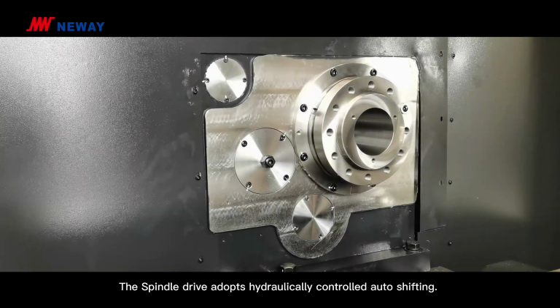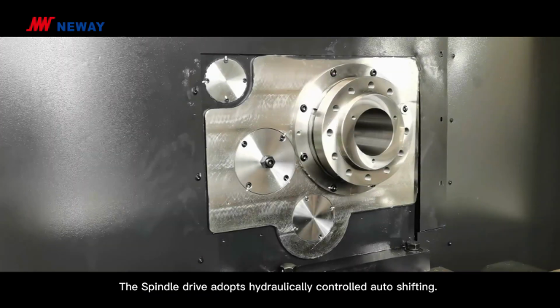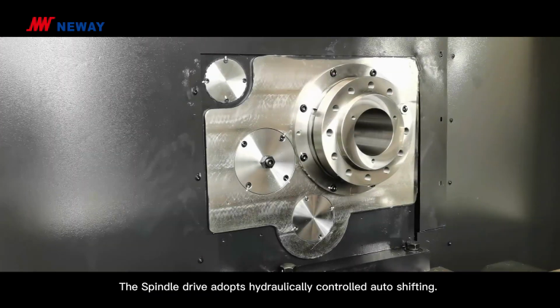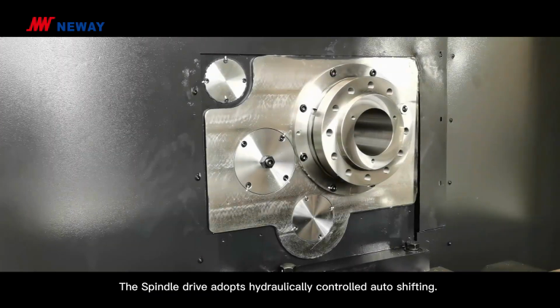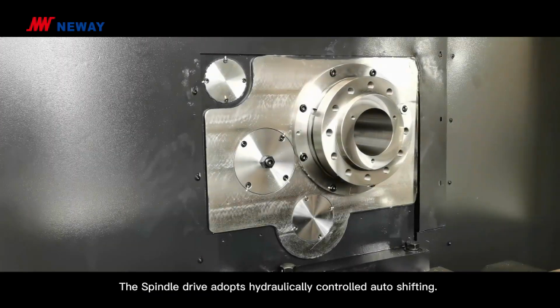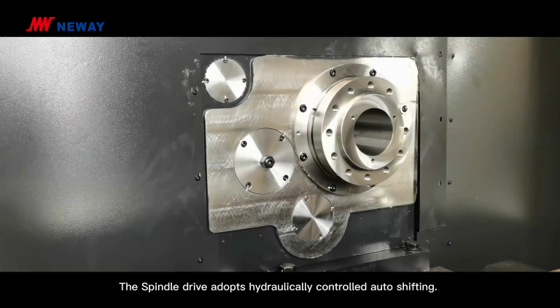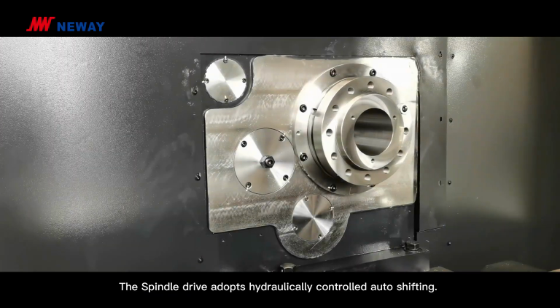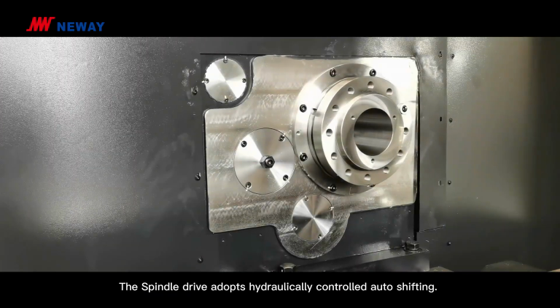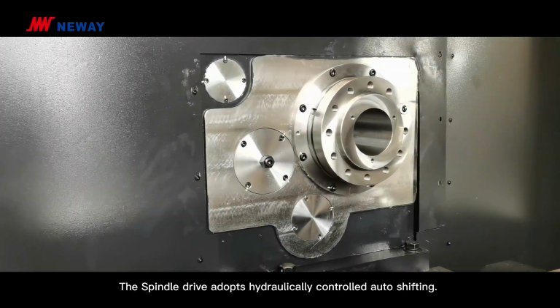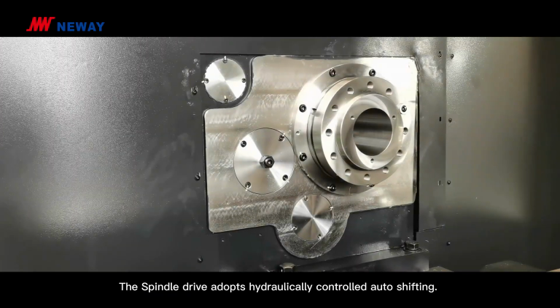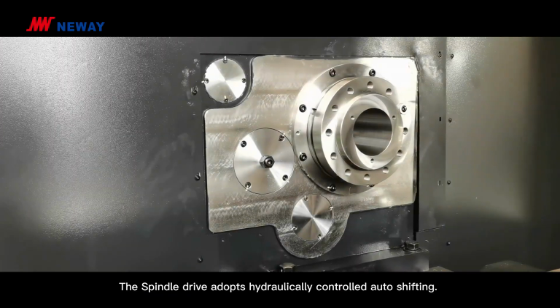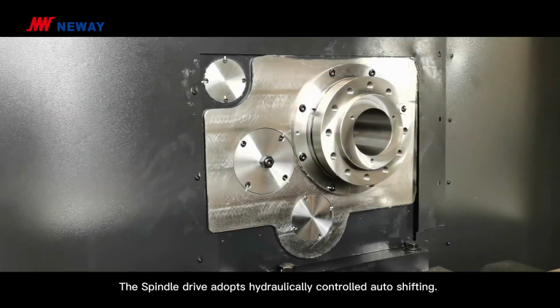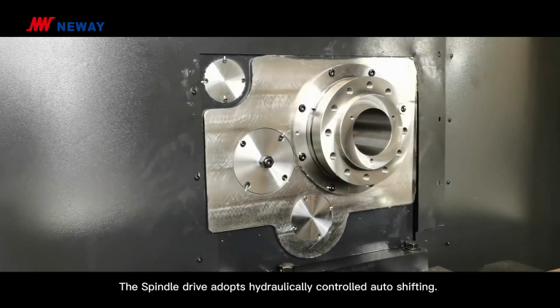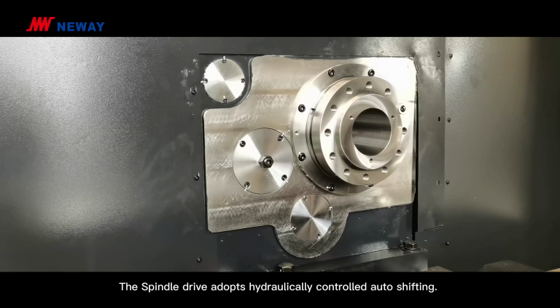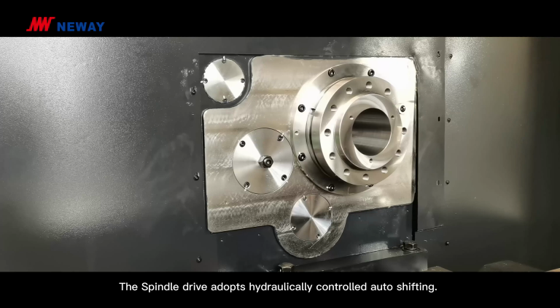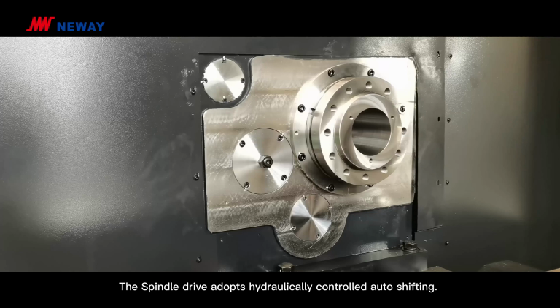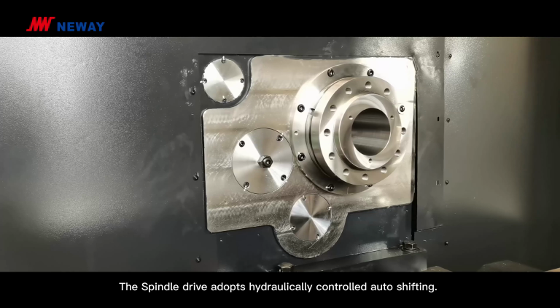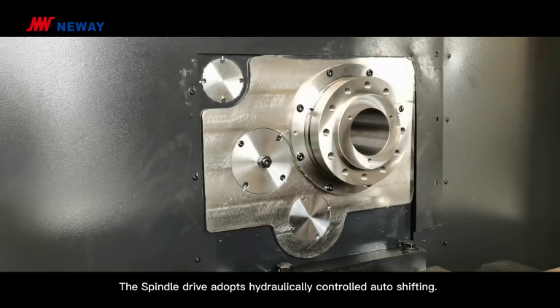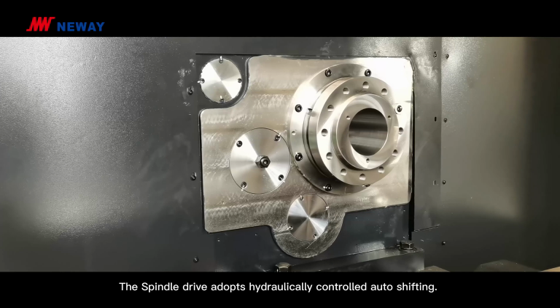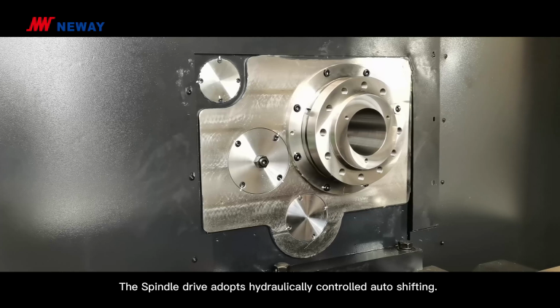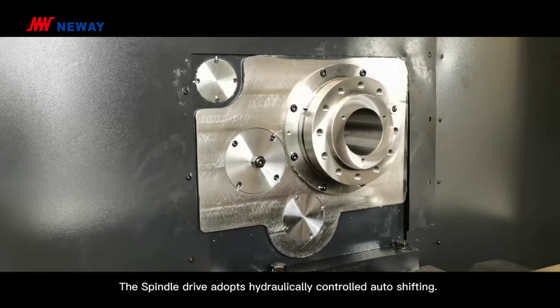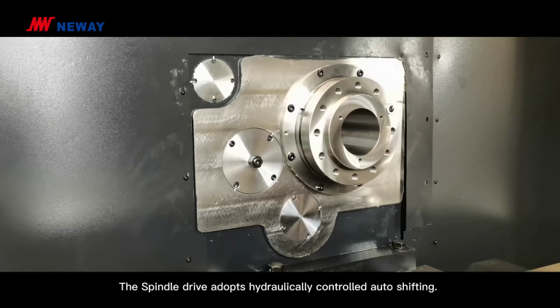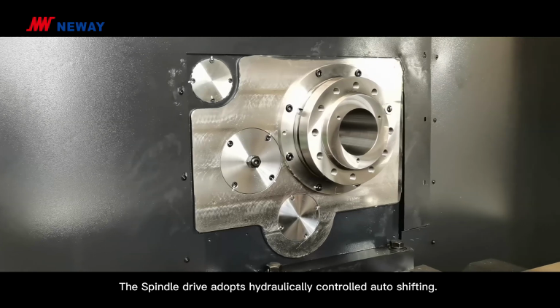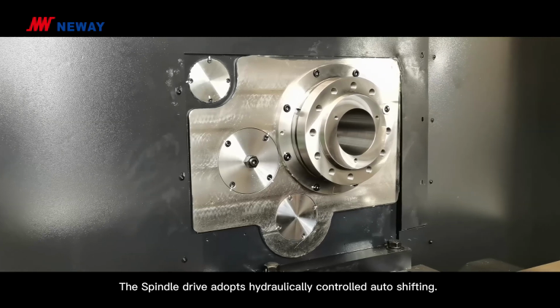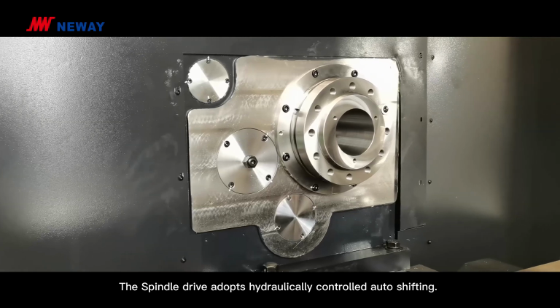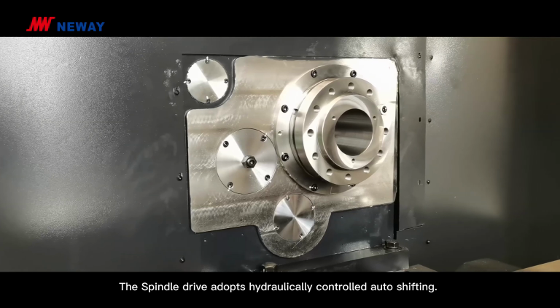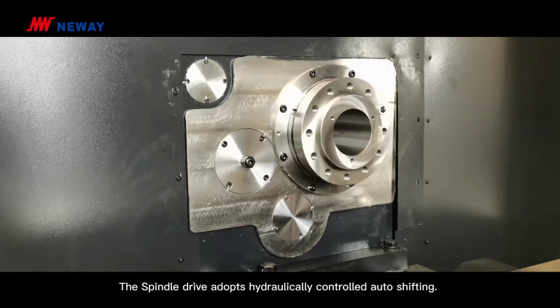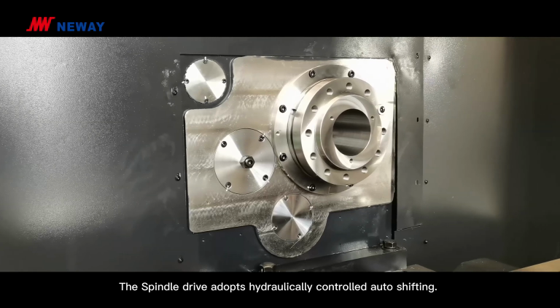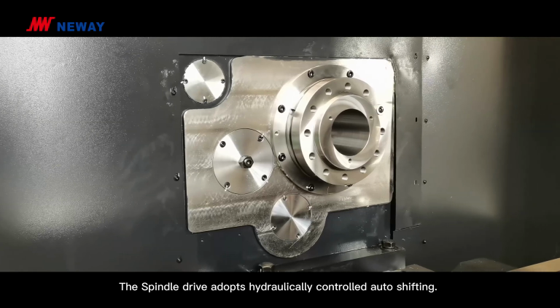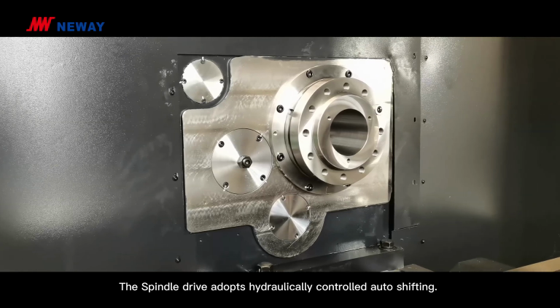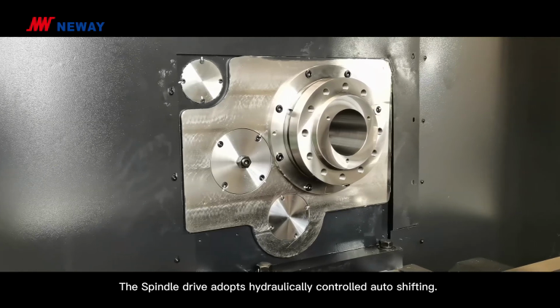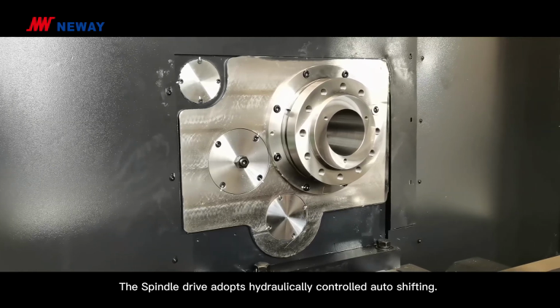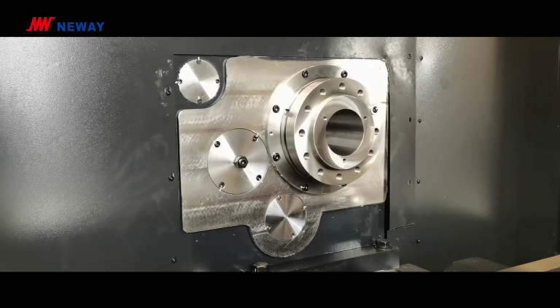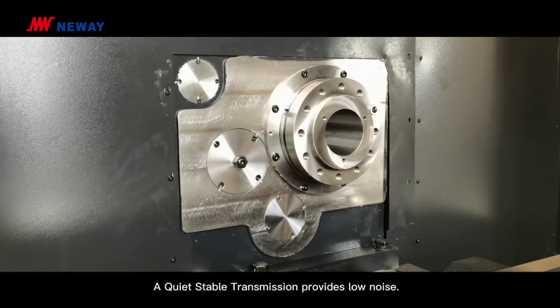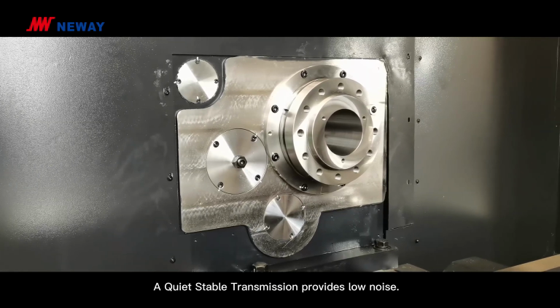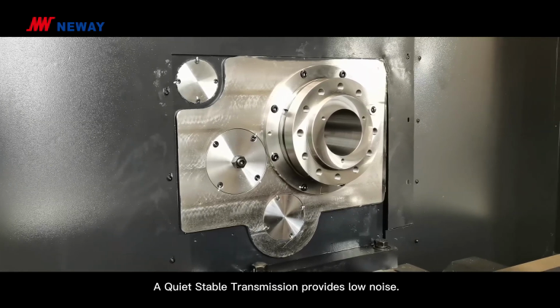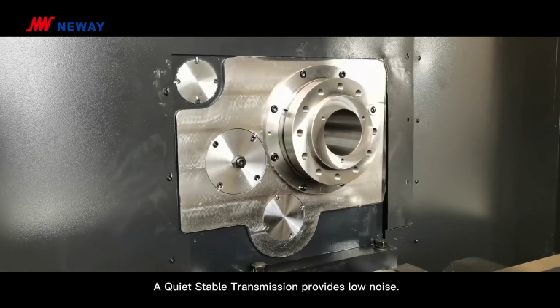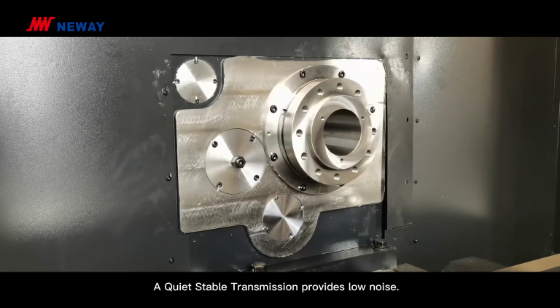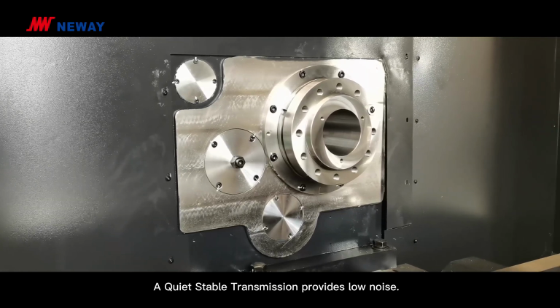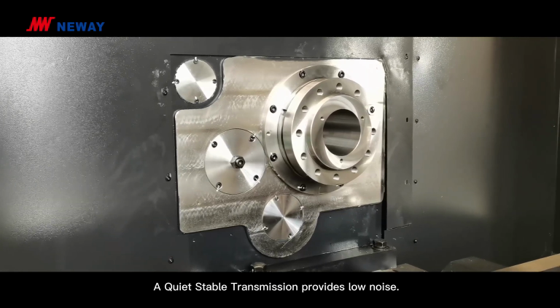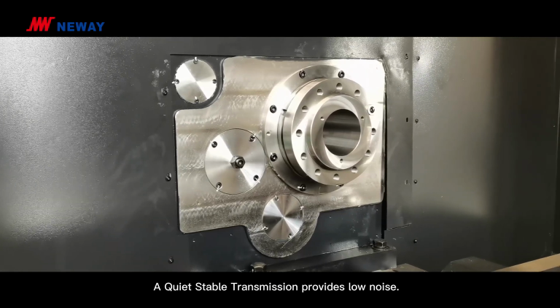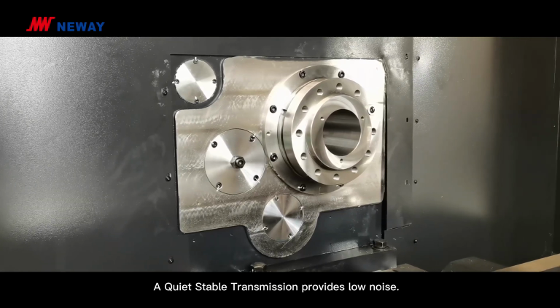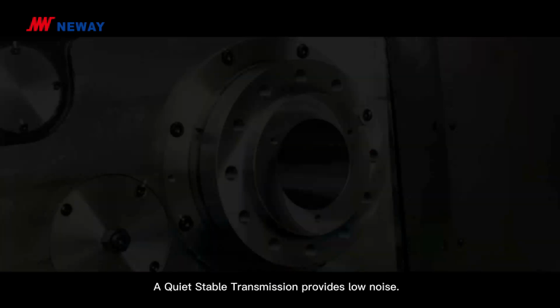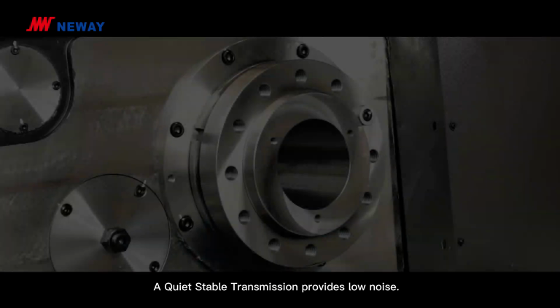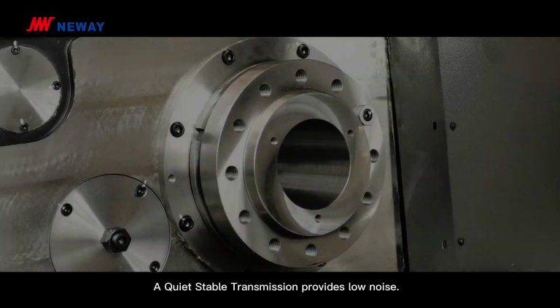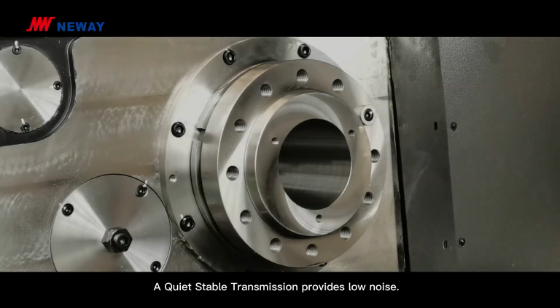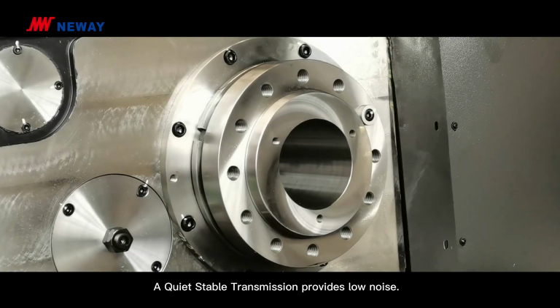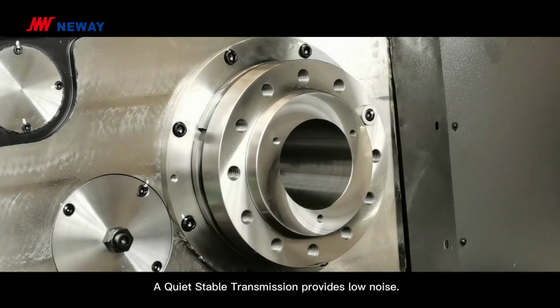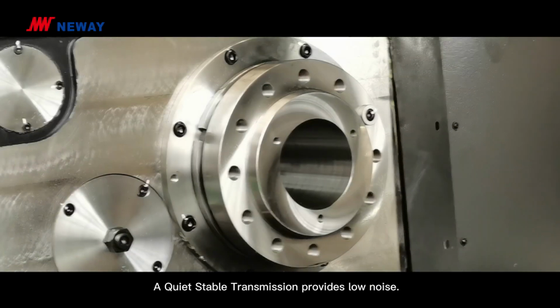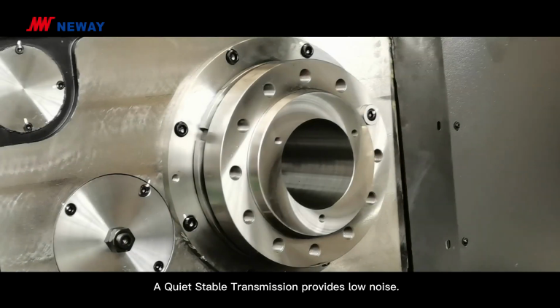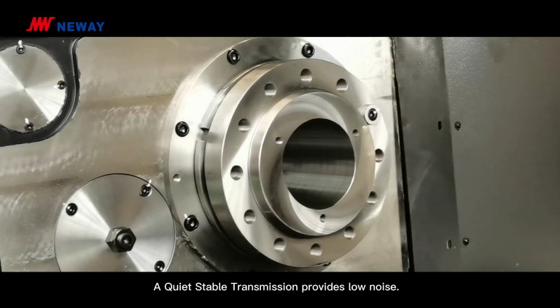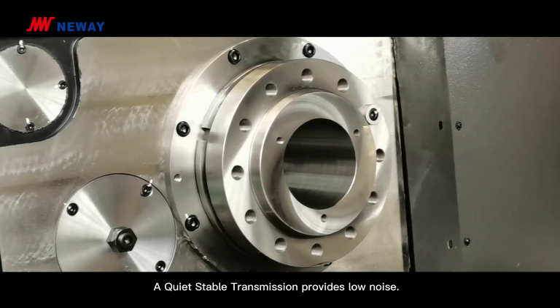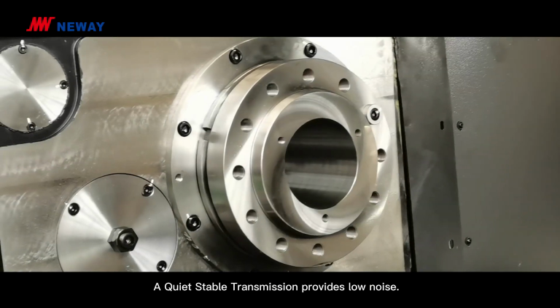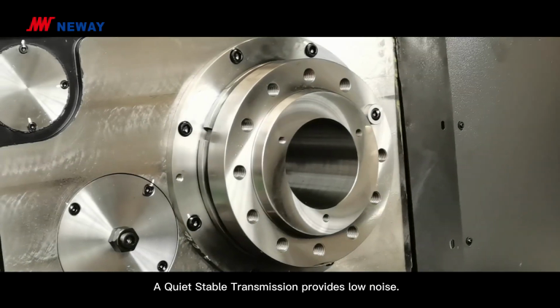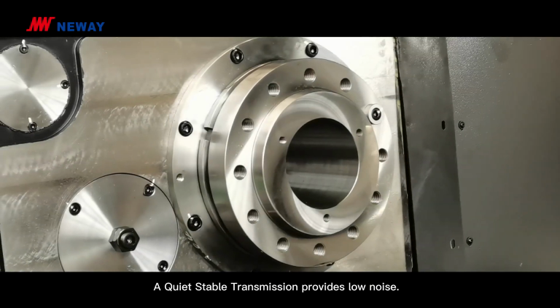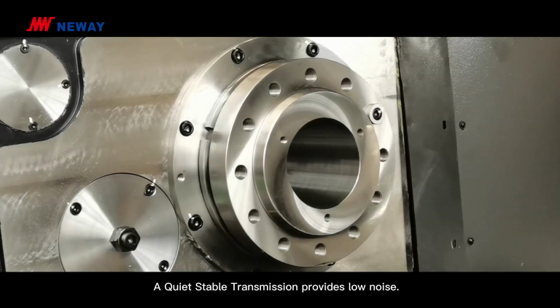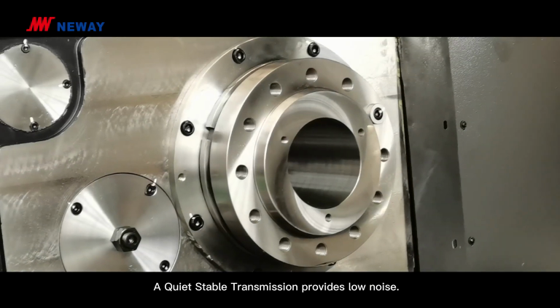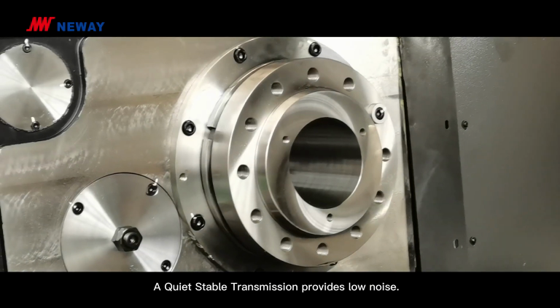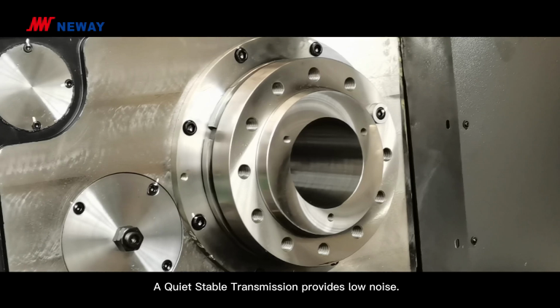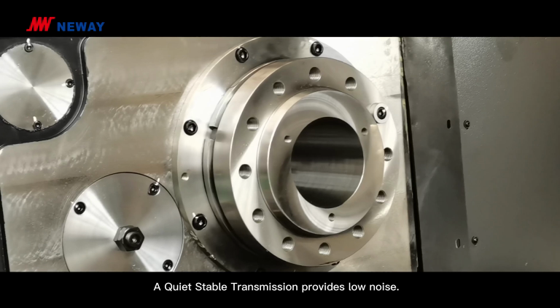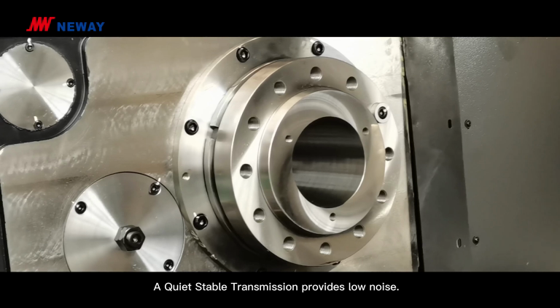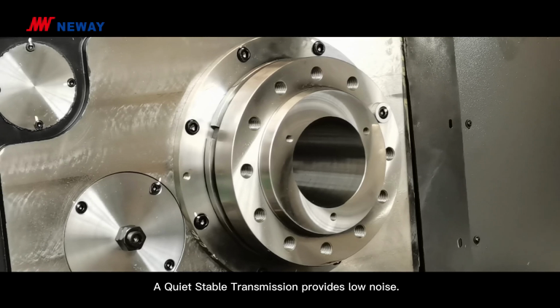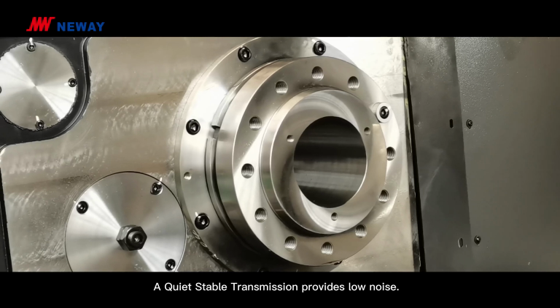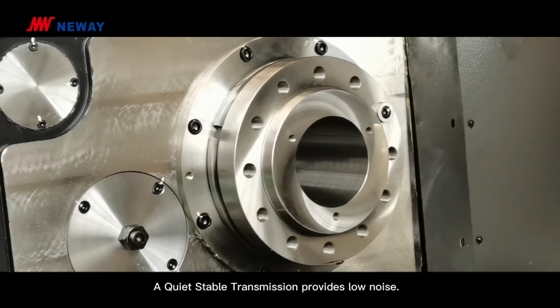The spindle drive adopts hydraulically controlled auto-shifting. A quite stable transmission provides low noise.